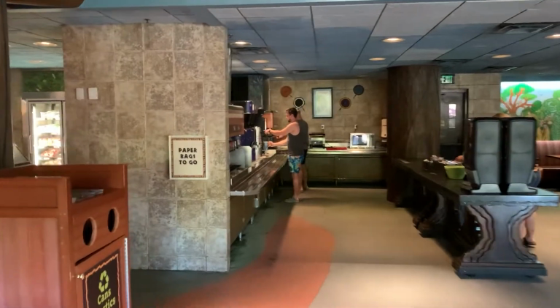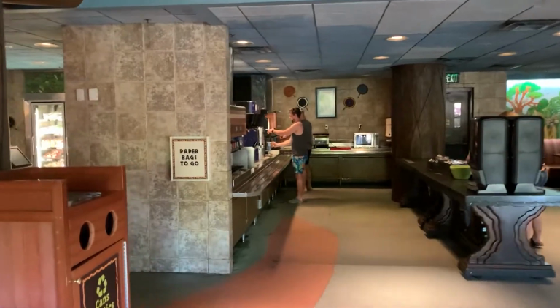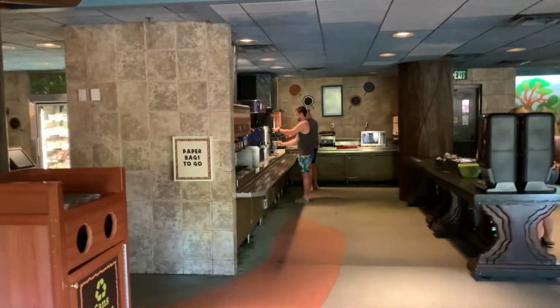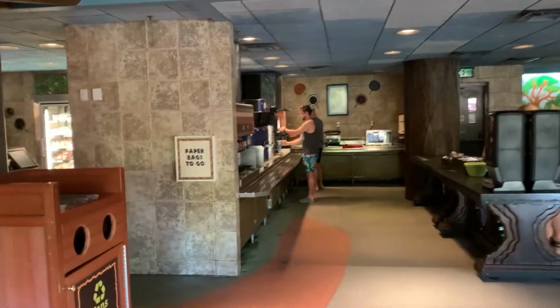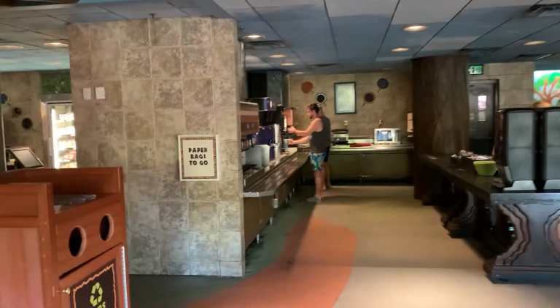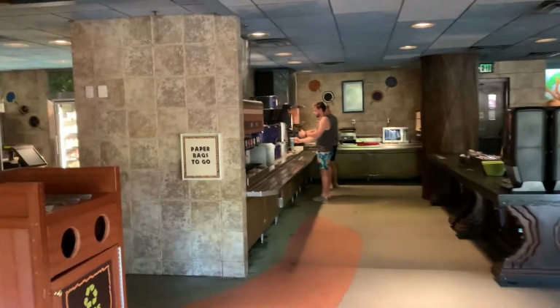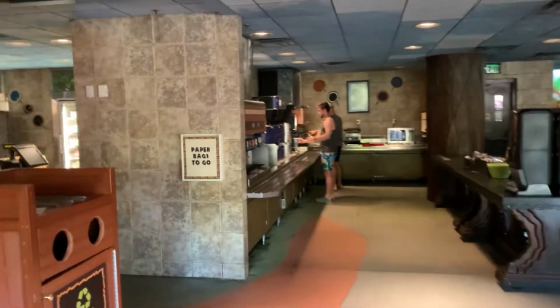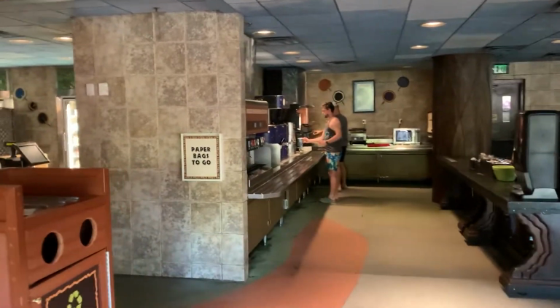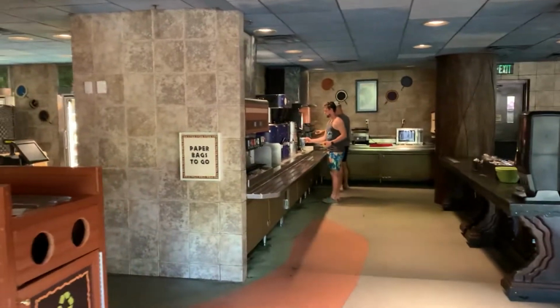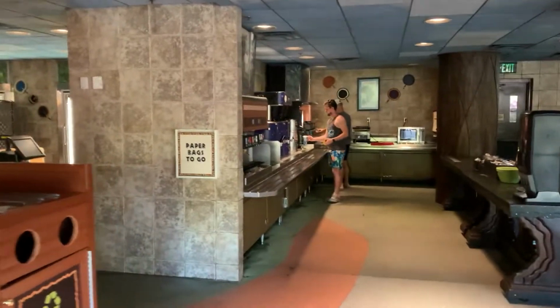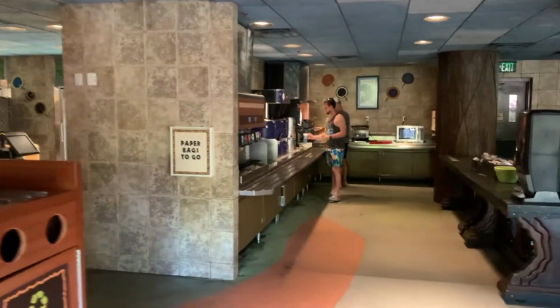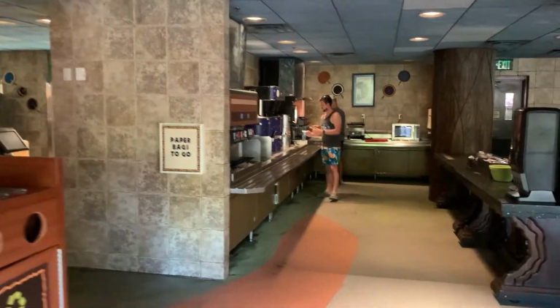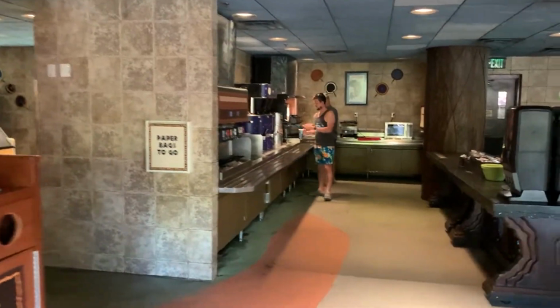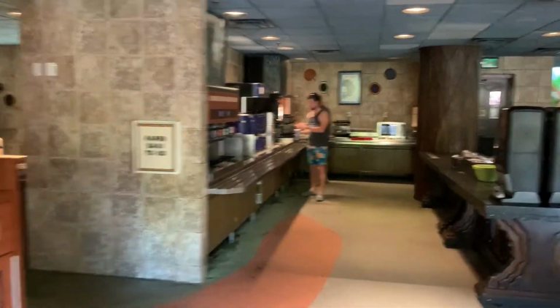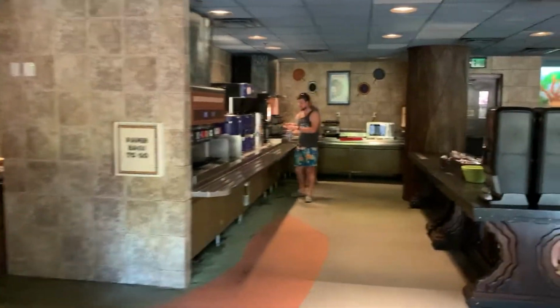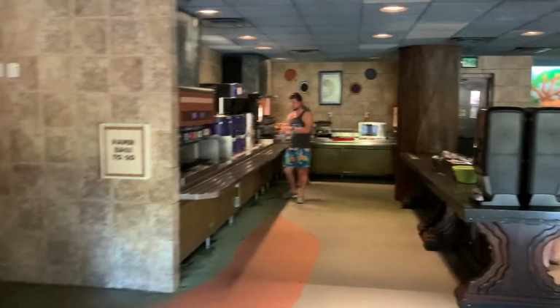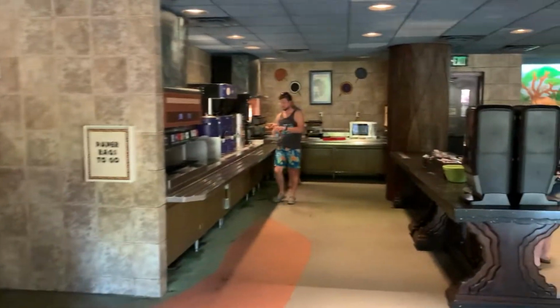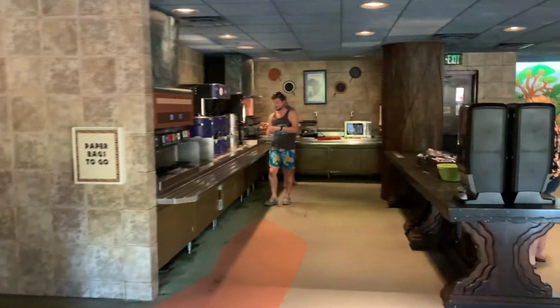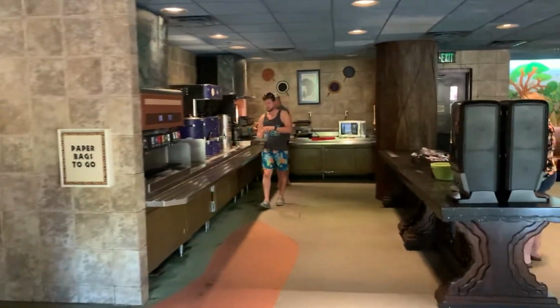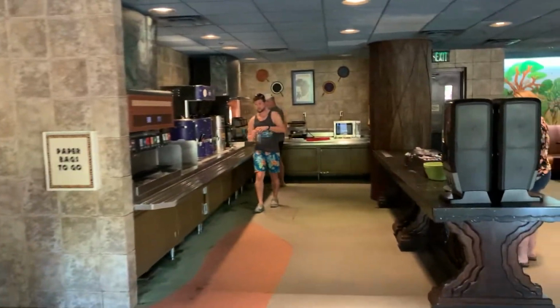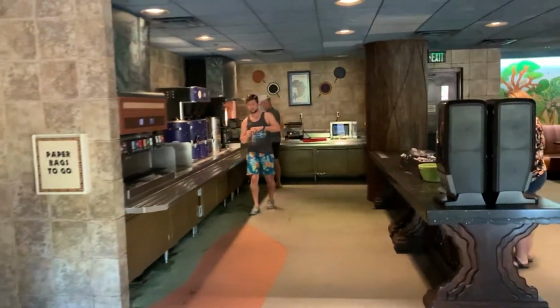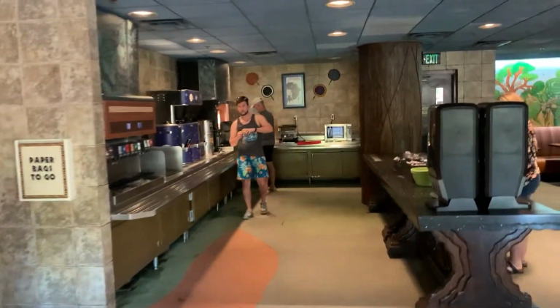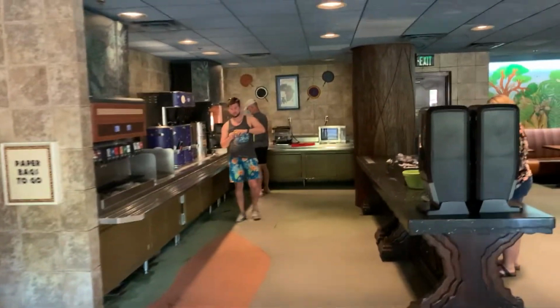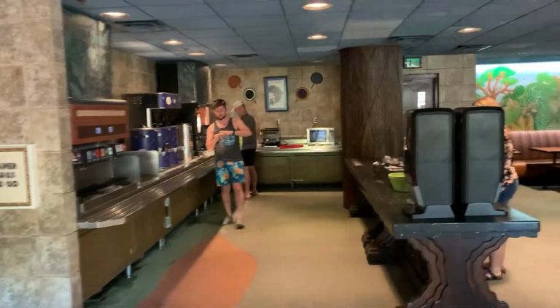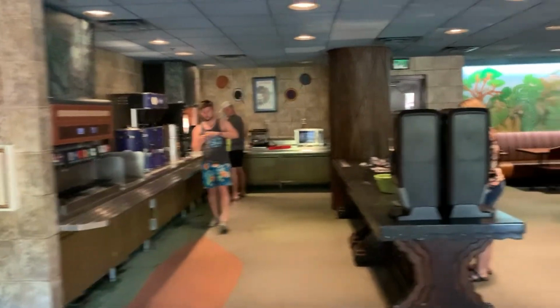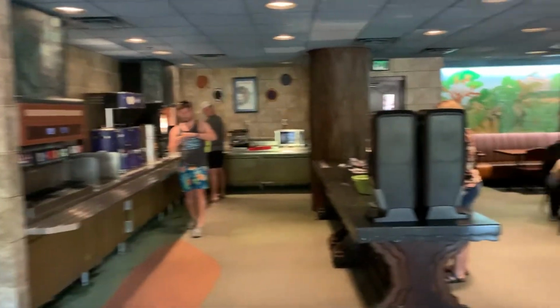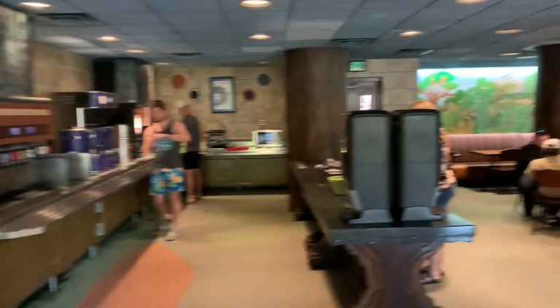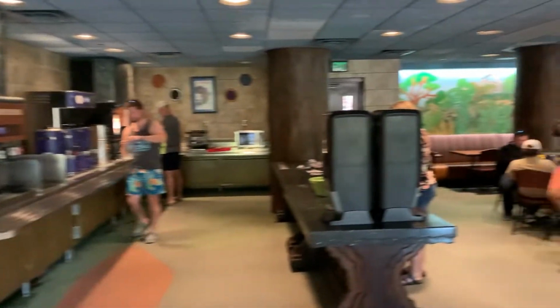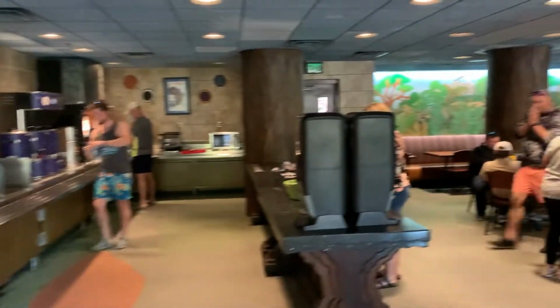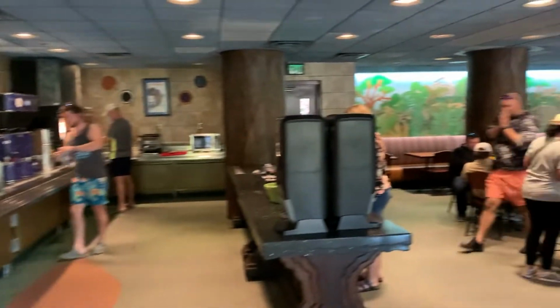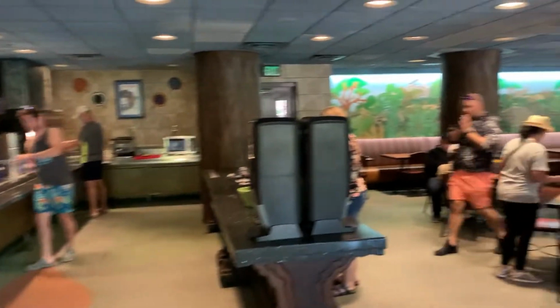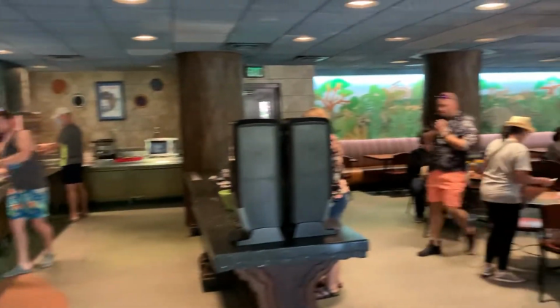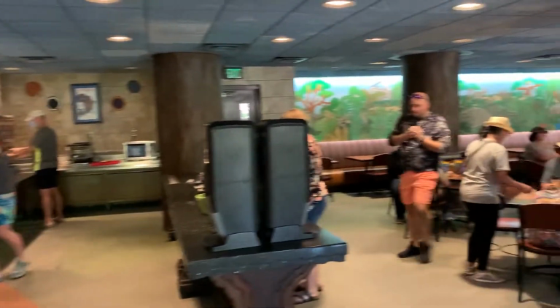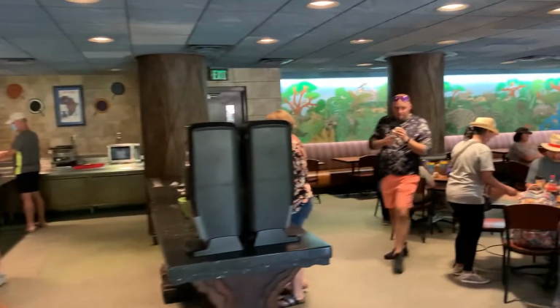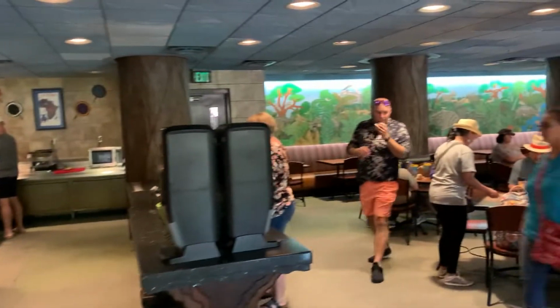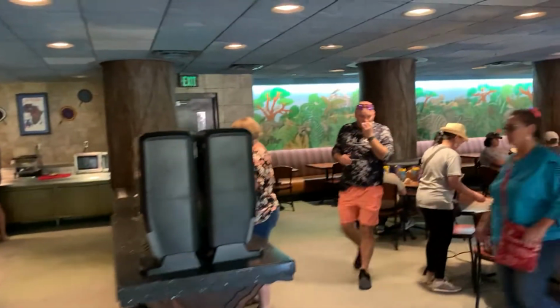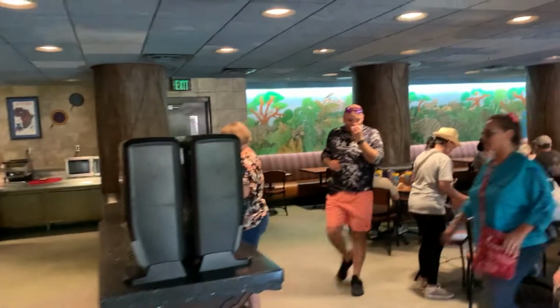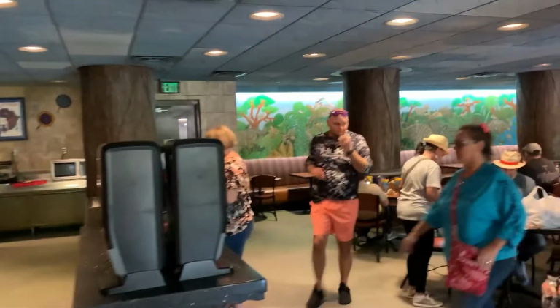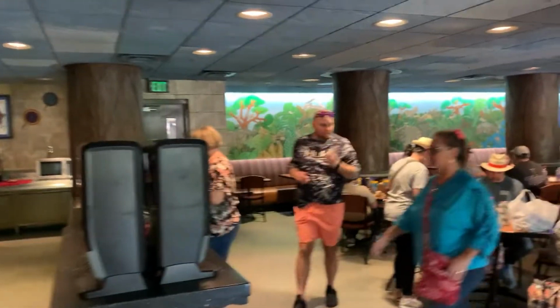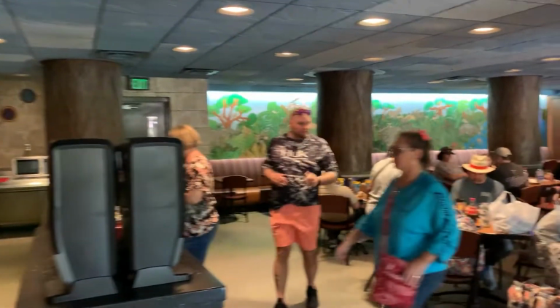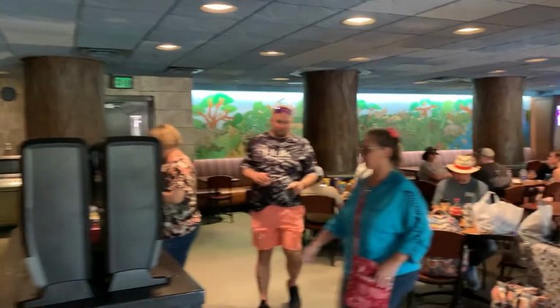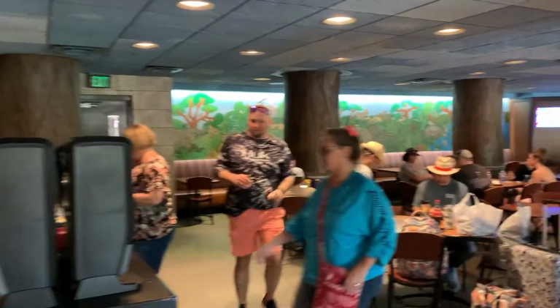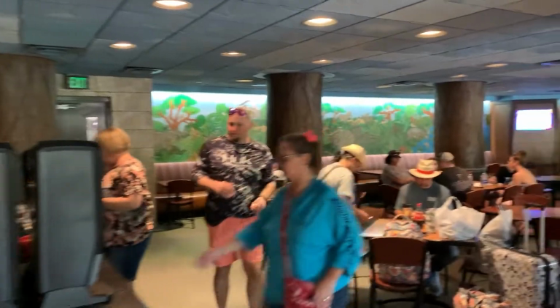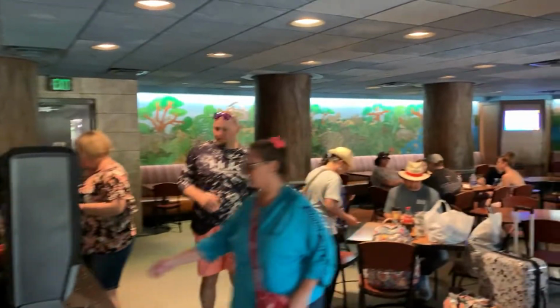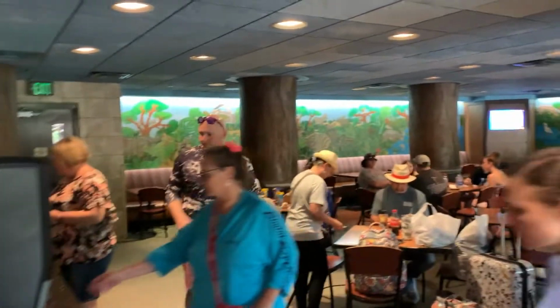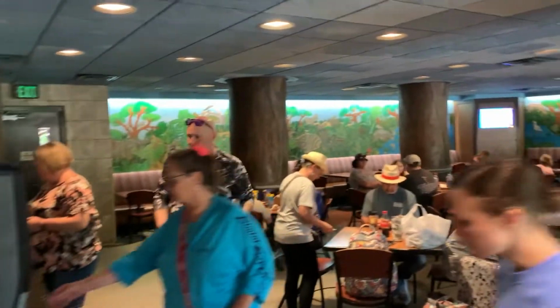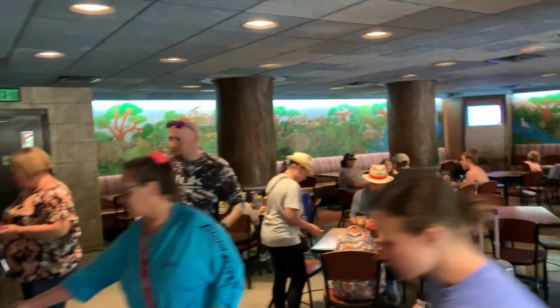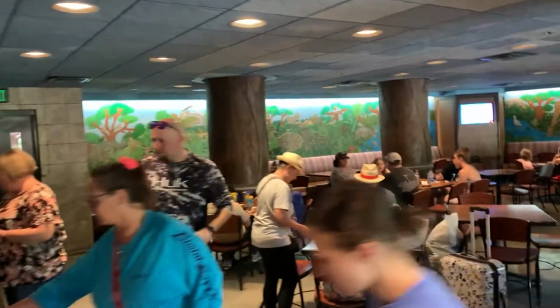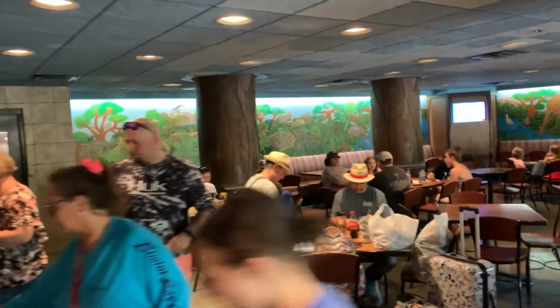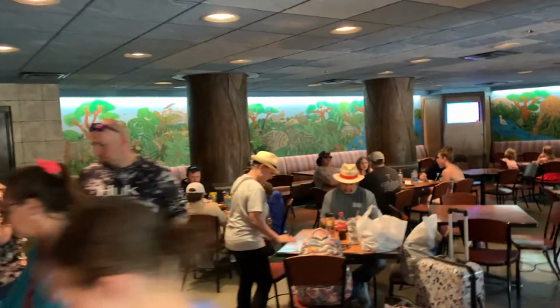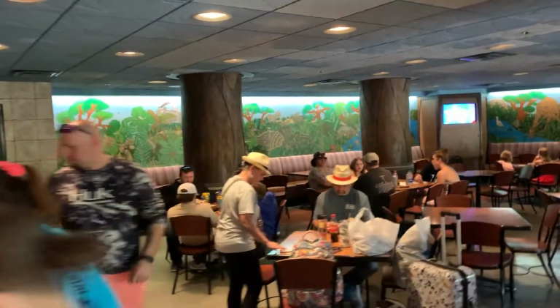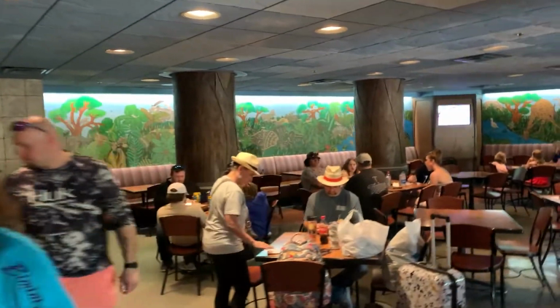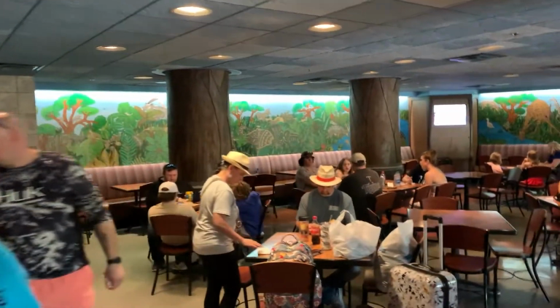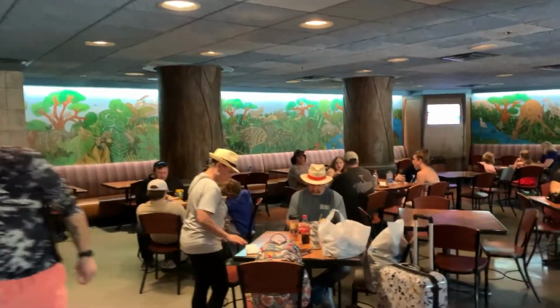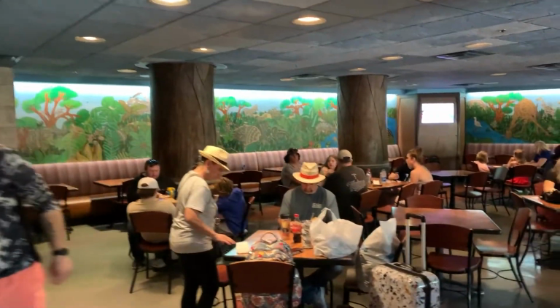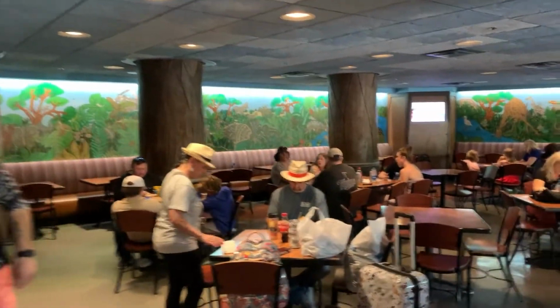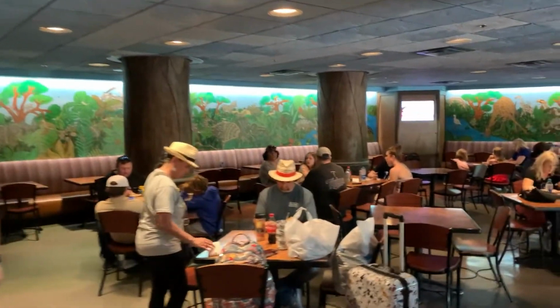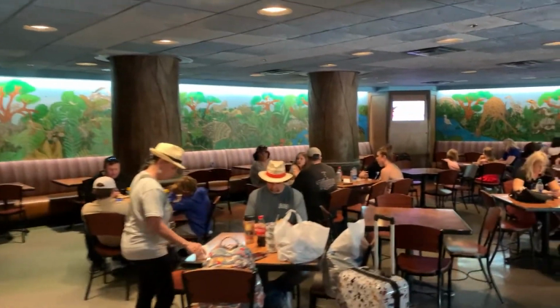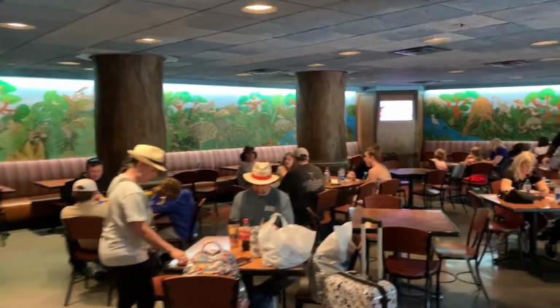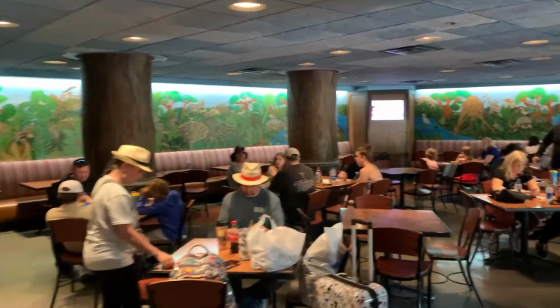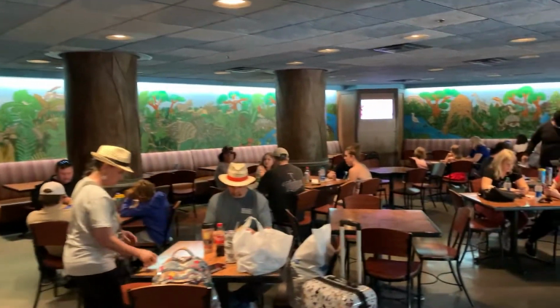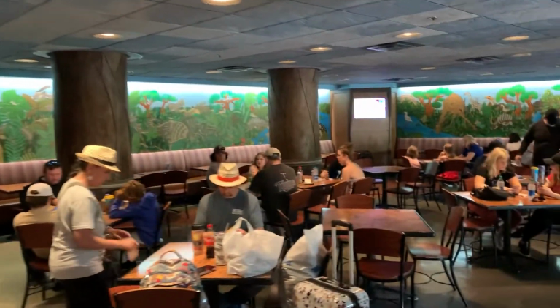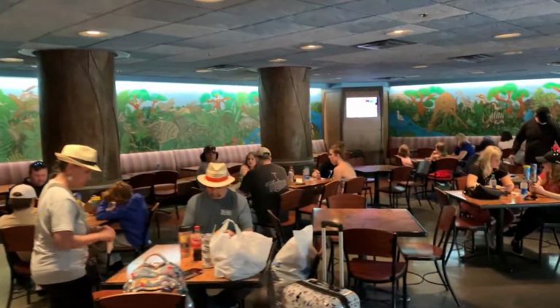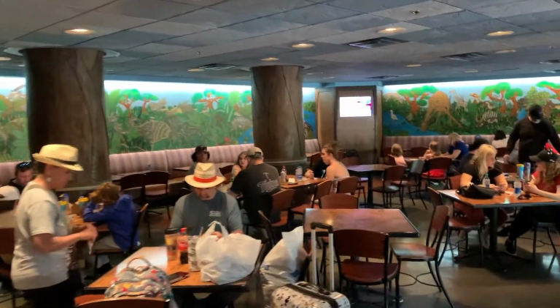This is what we ate today. You can get your condiments over here. They've got wallpaper in the back that's all animals in the jungle.